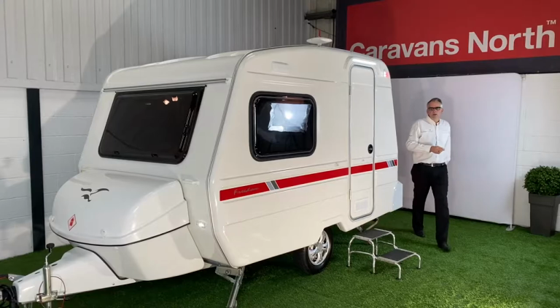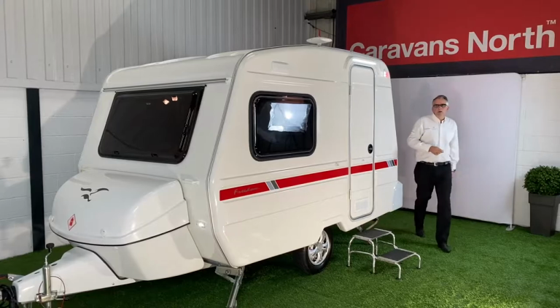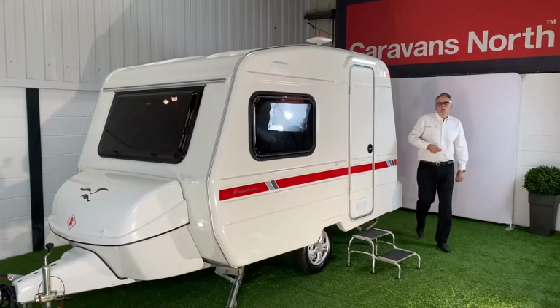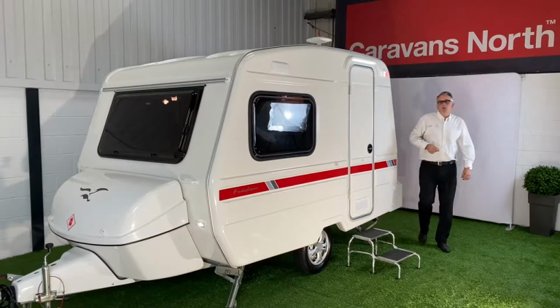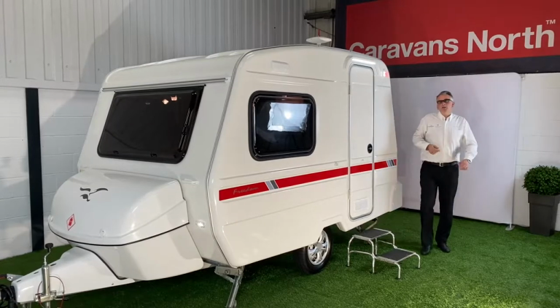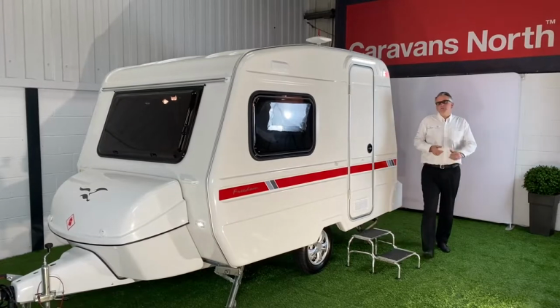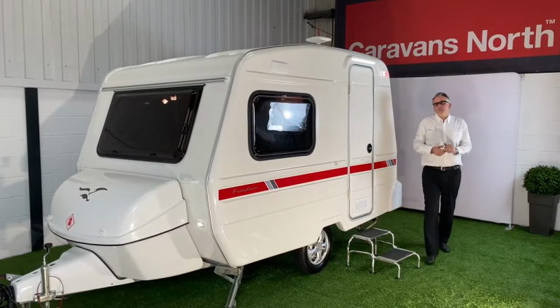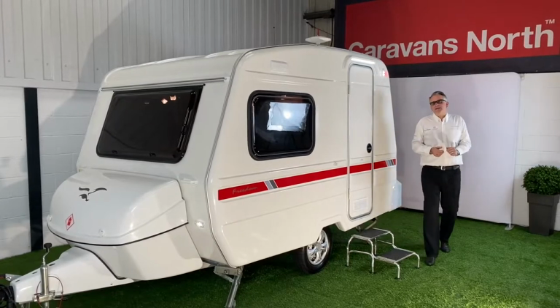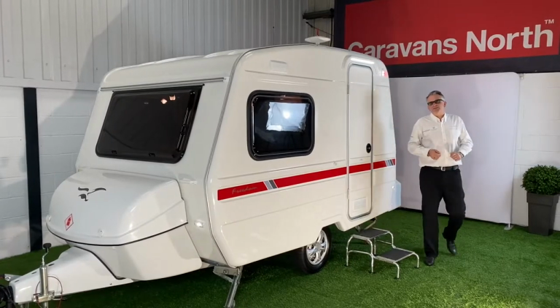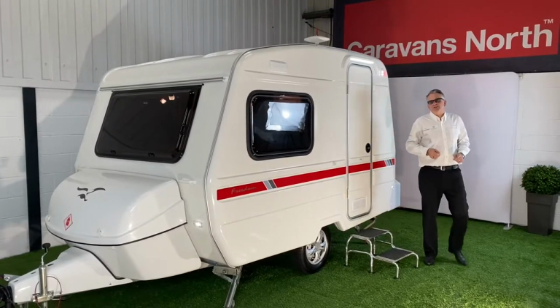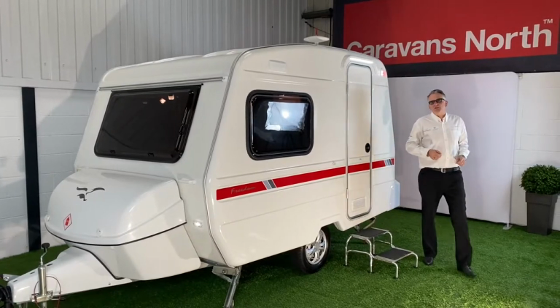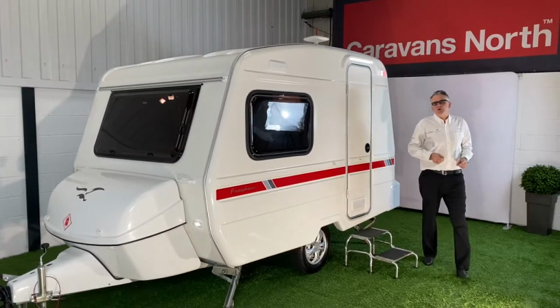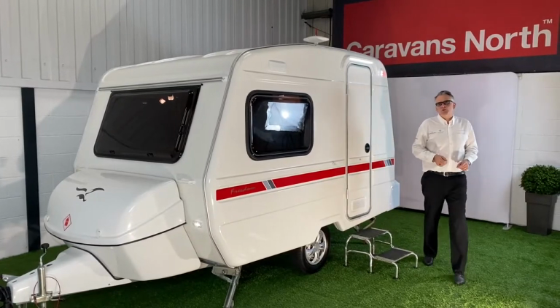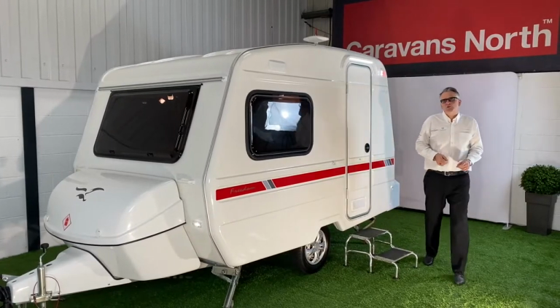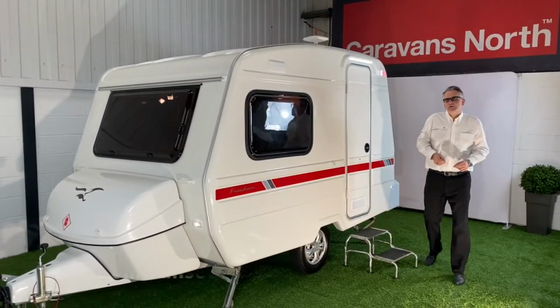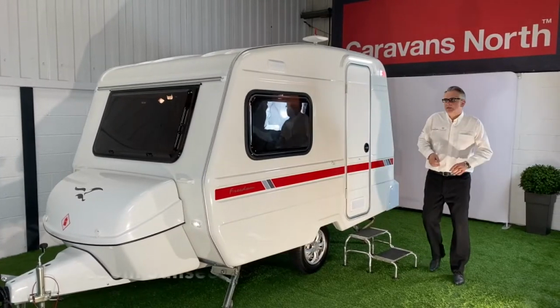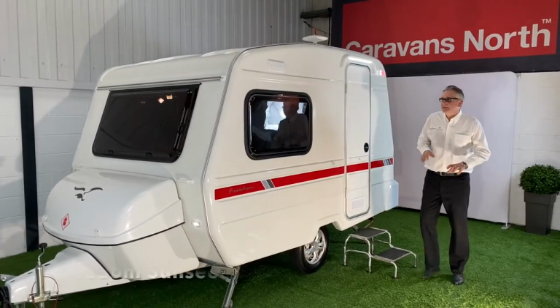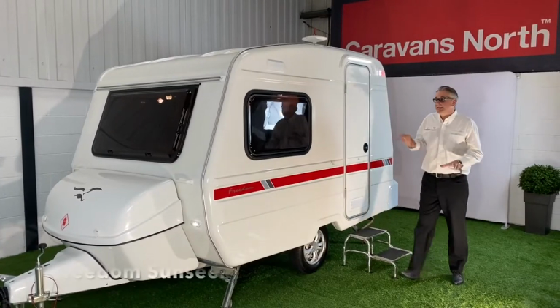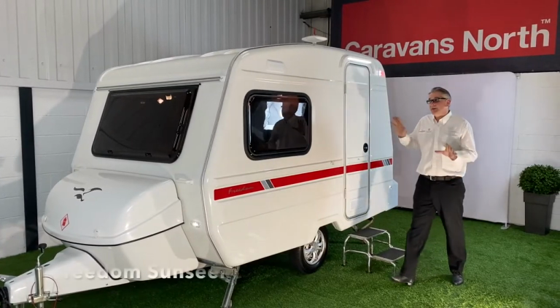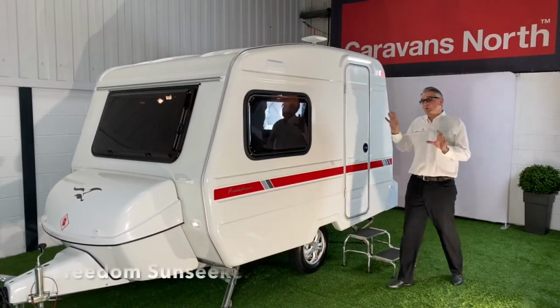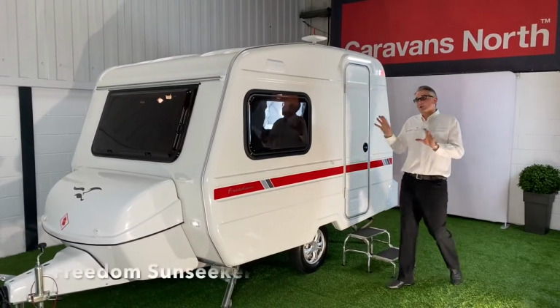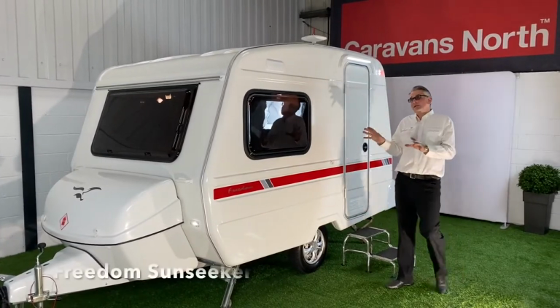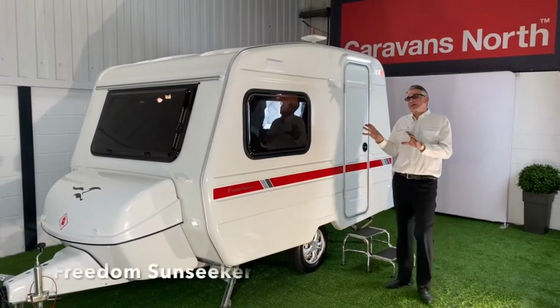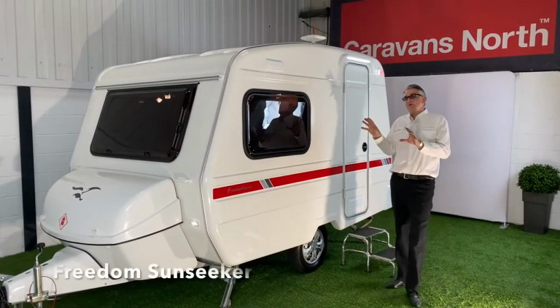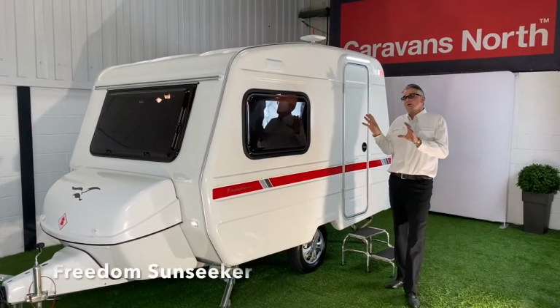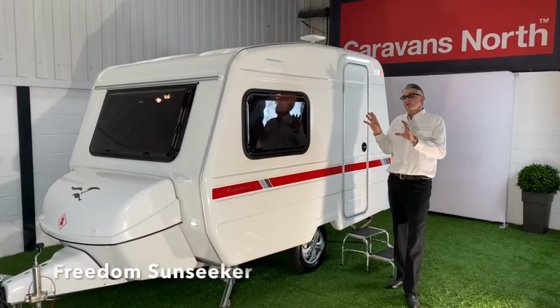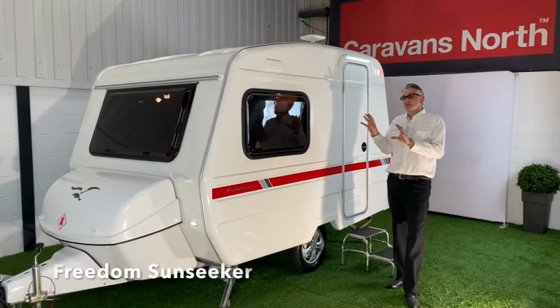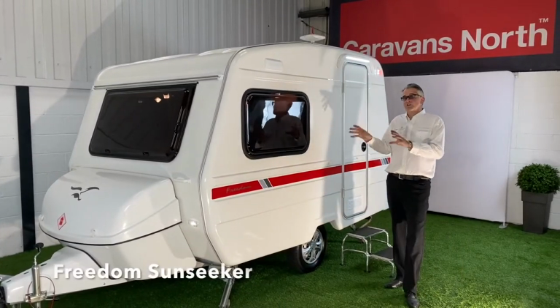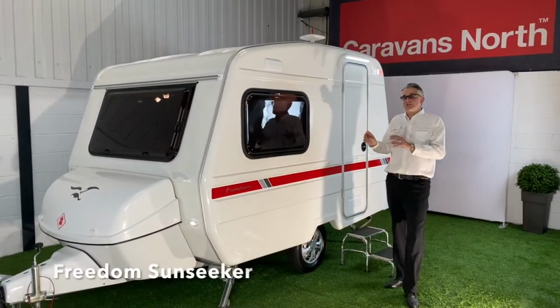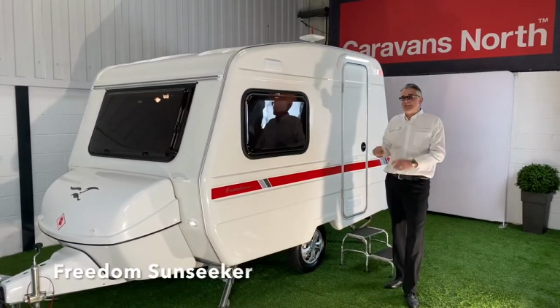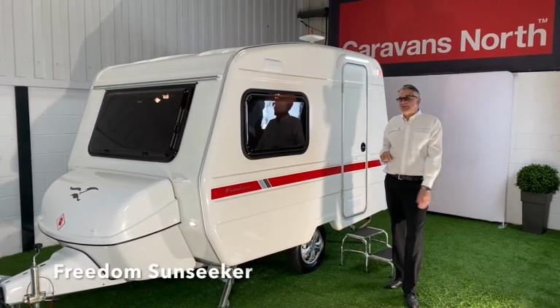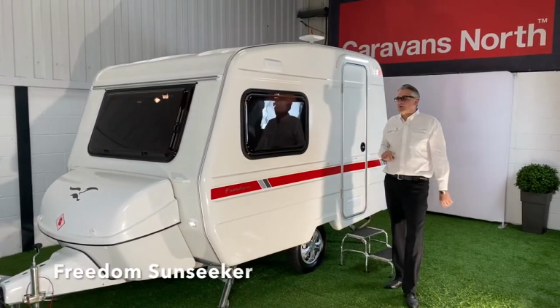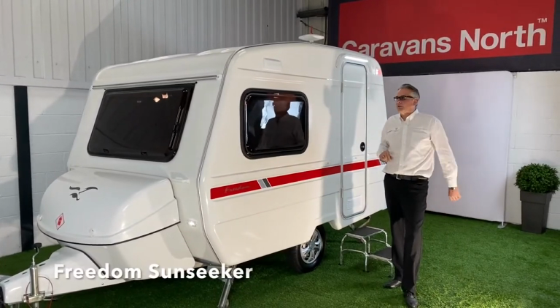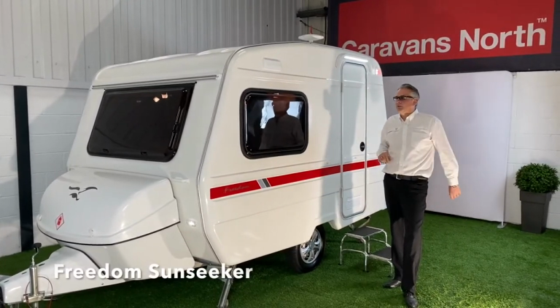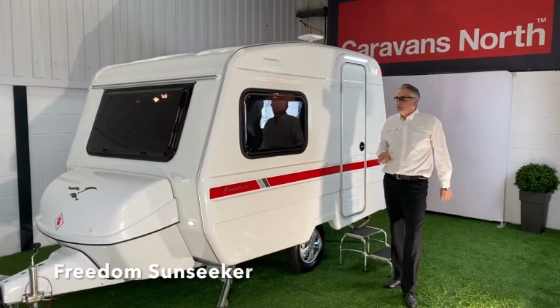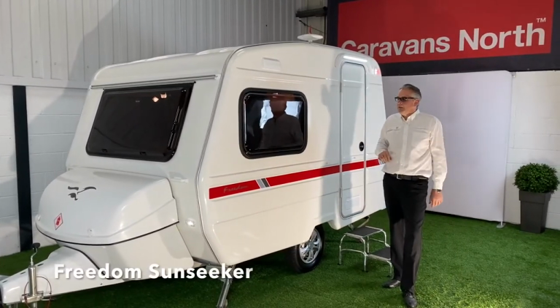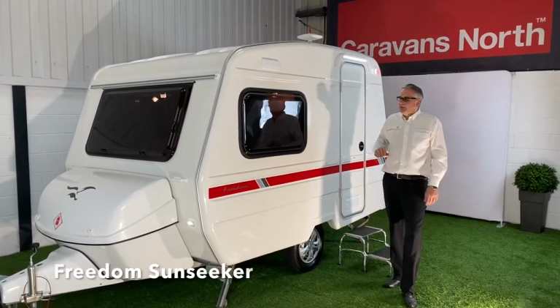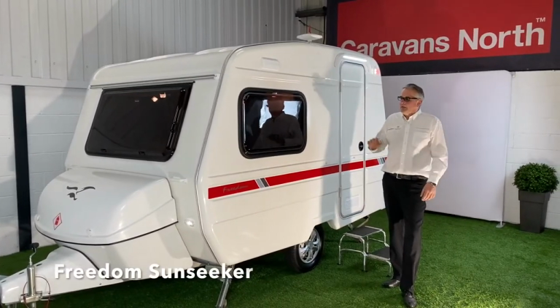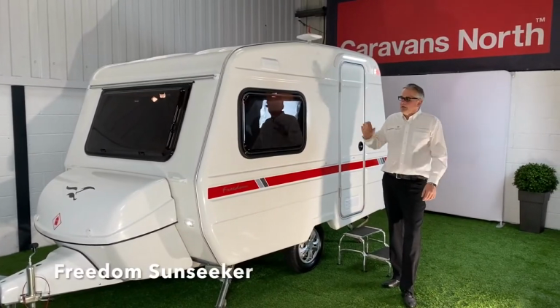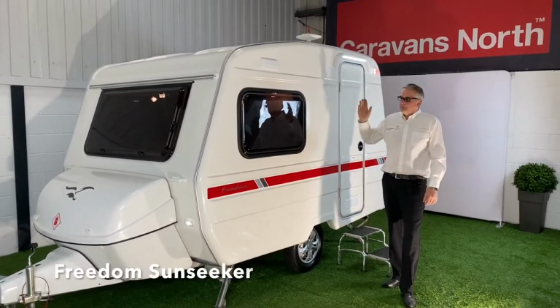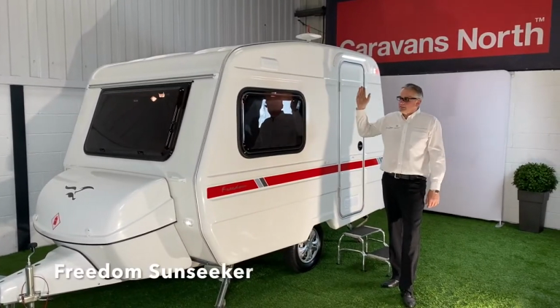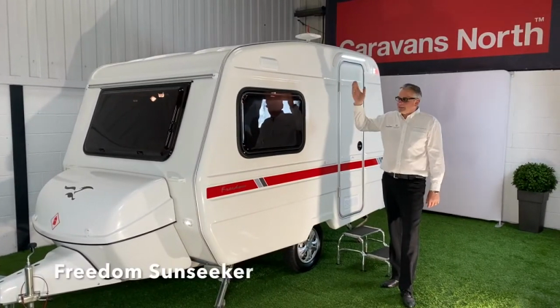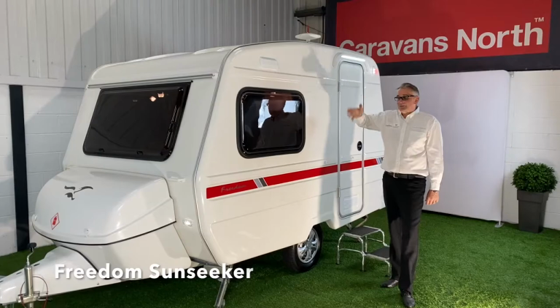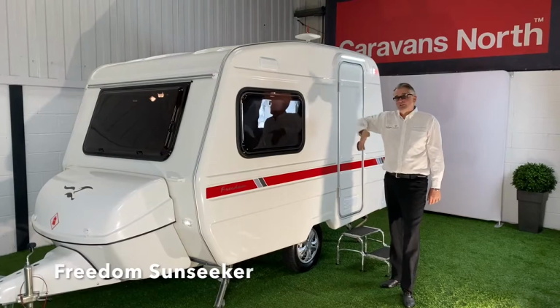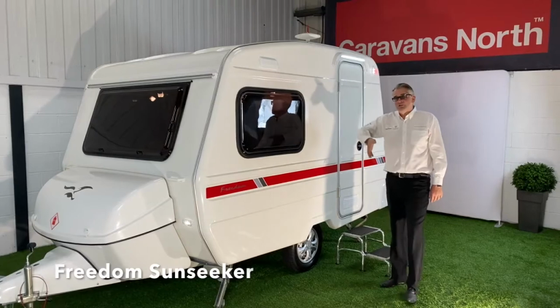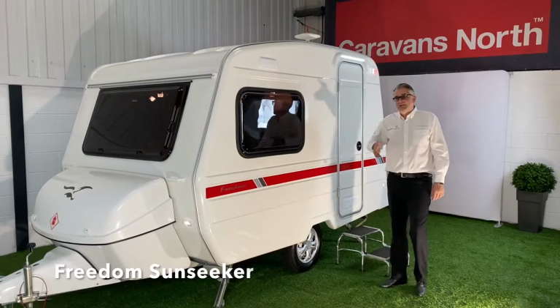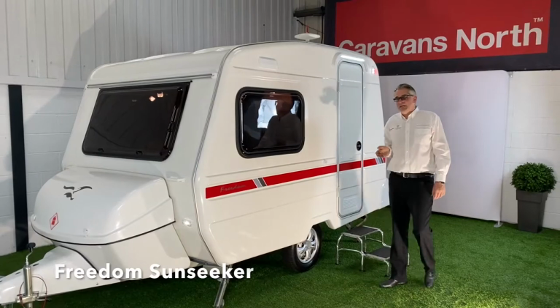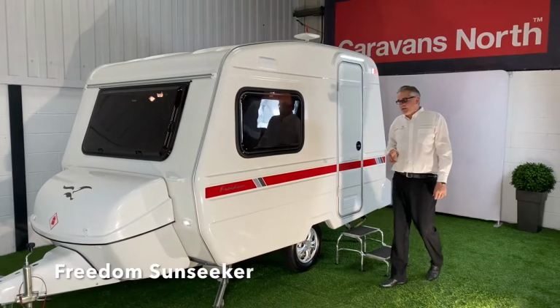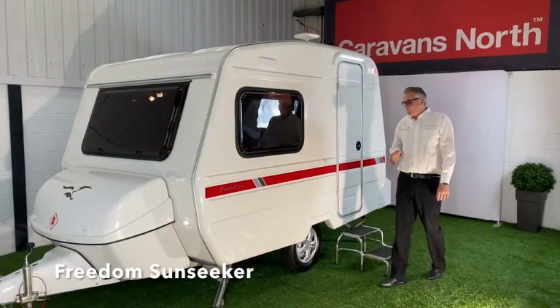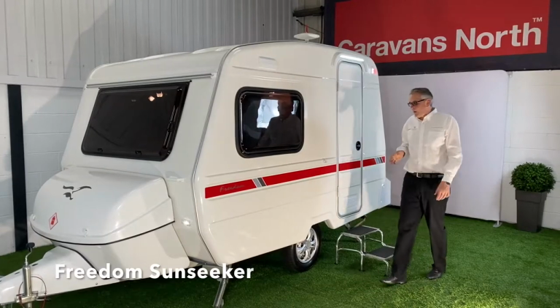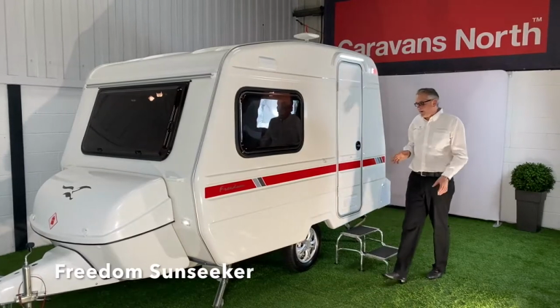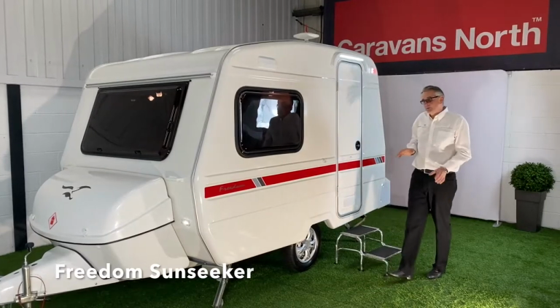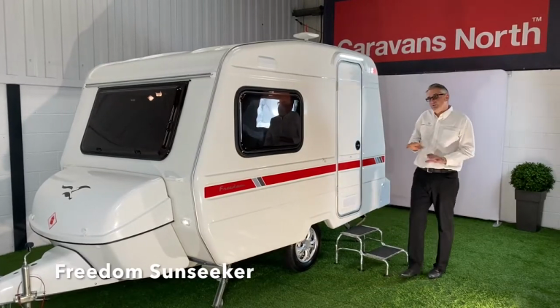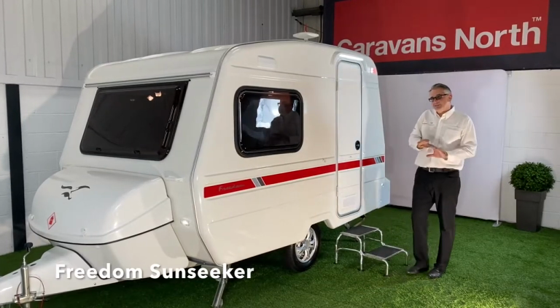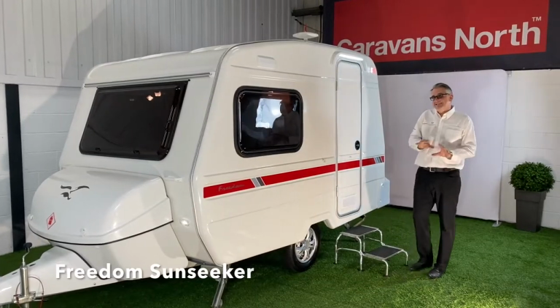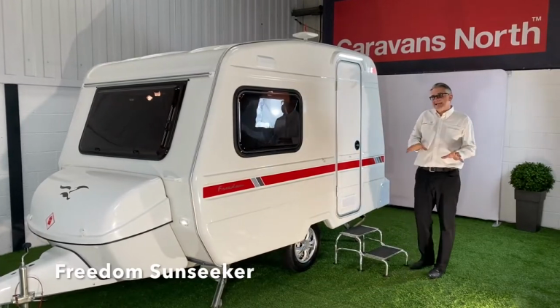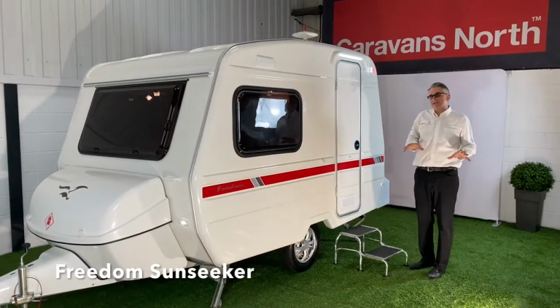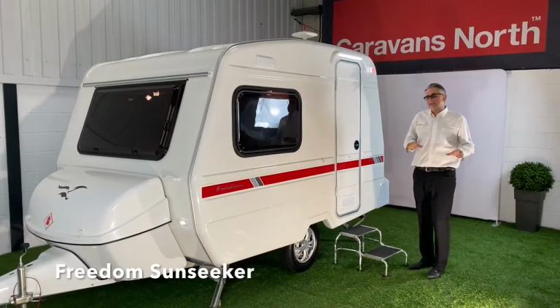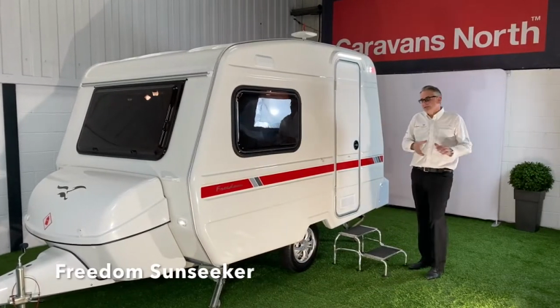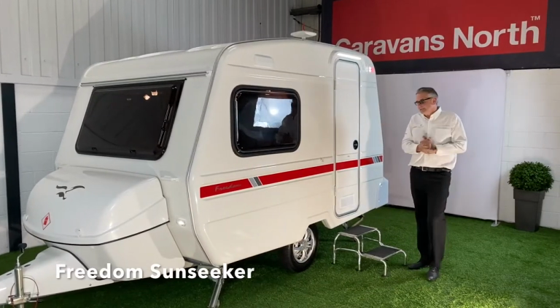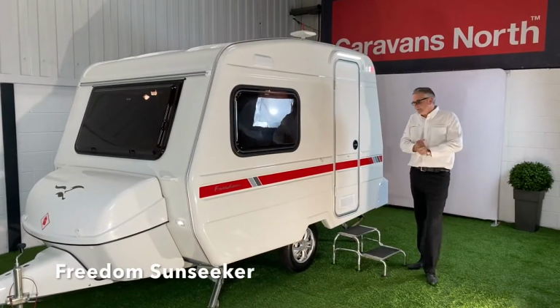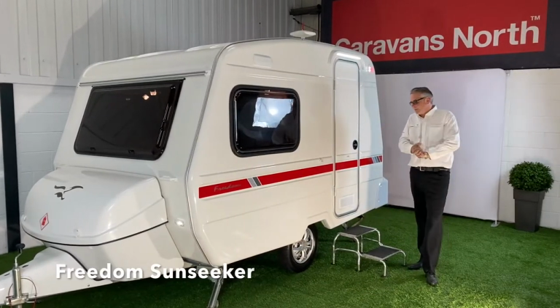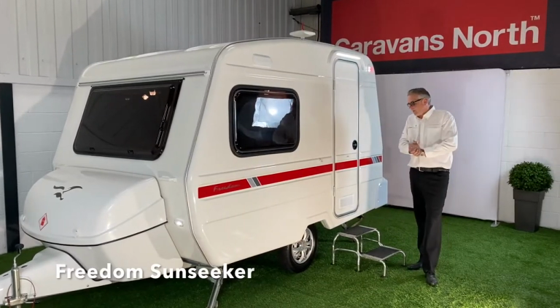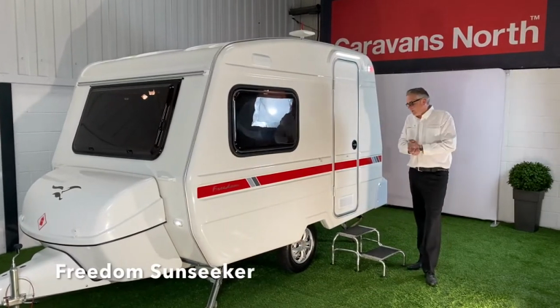Welcome to Caravans North. Today we're looking at our Sunseeker model. This is our Sunseeker in white, which is the standard model.